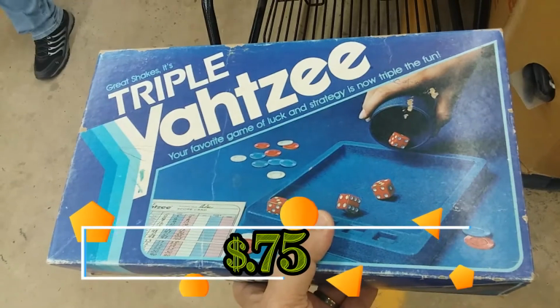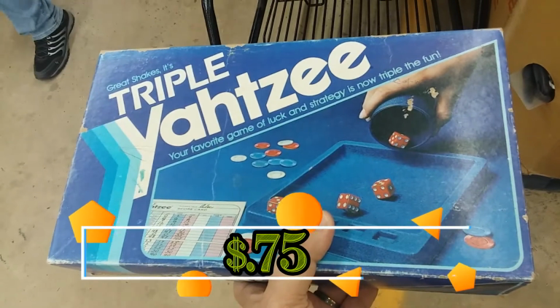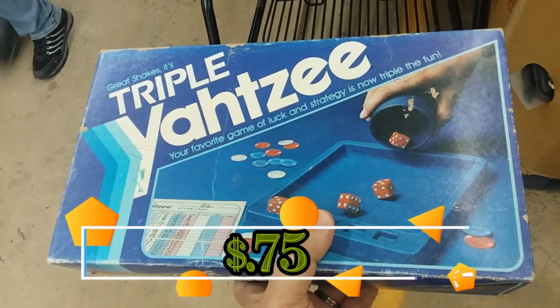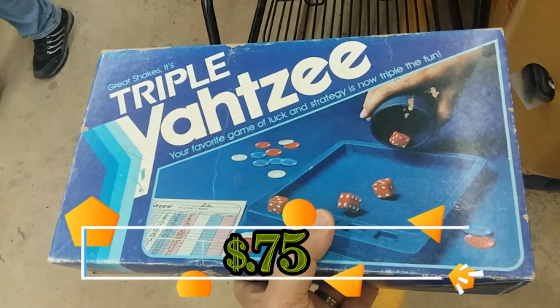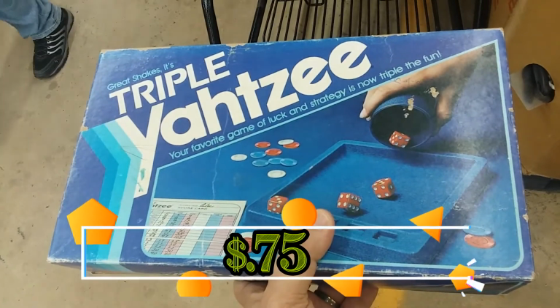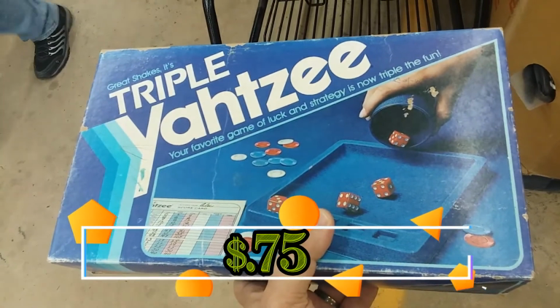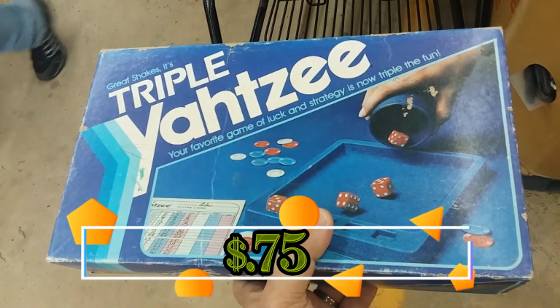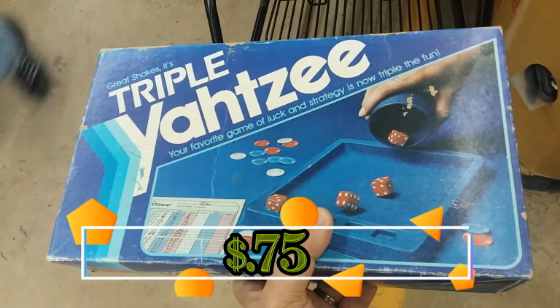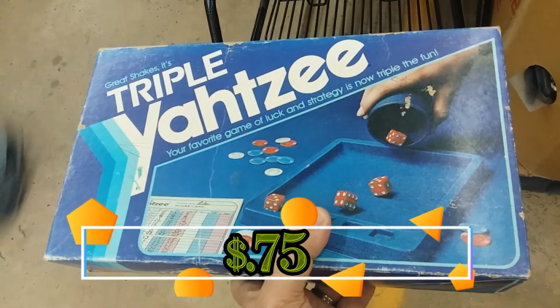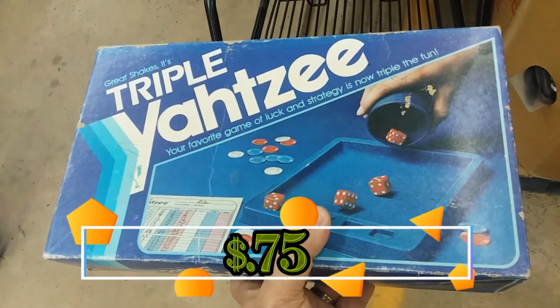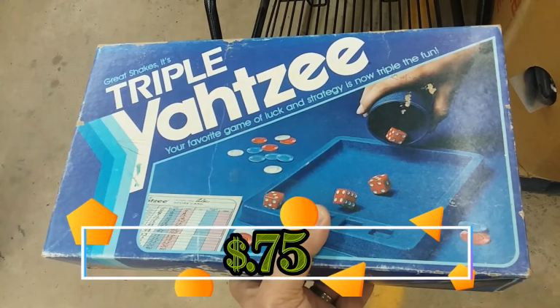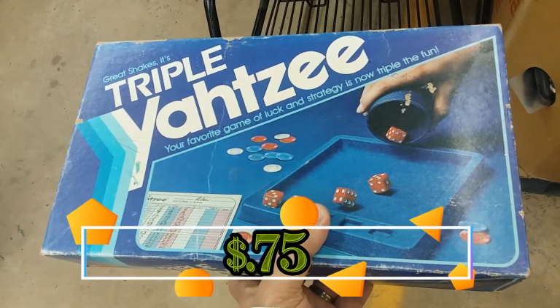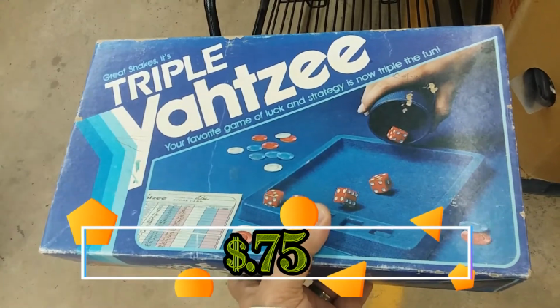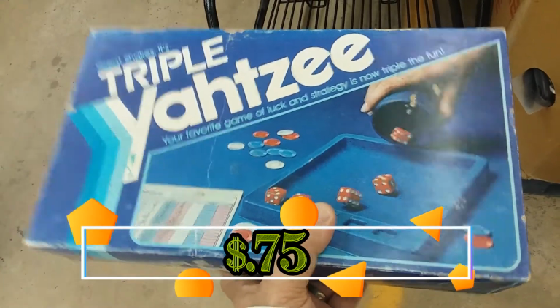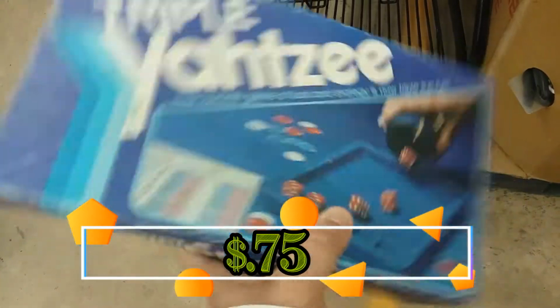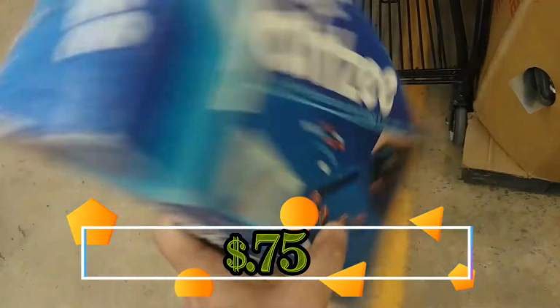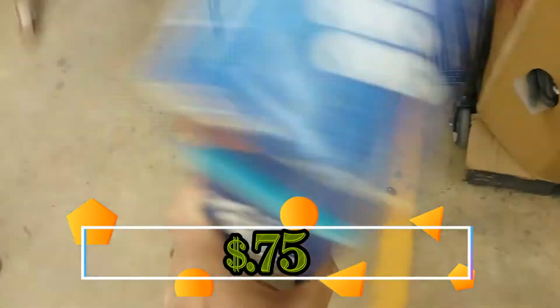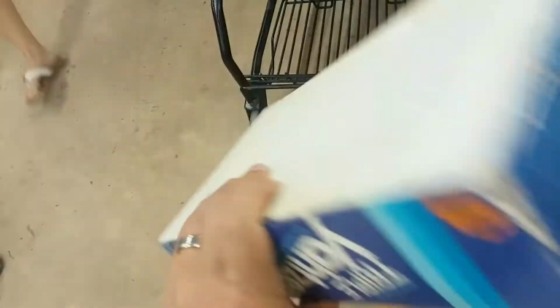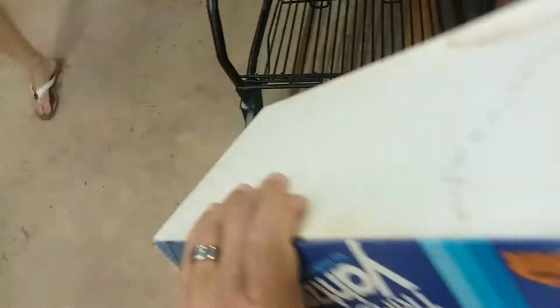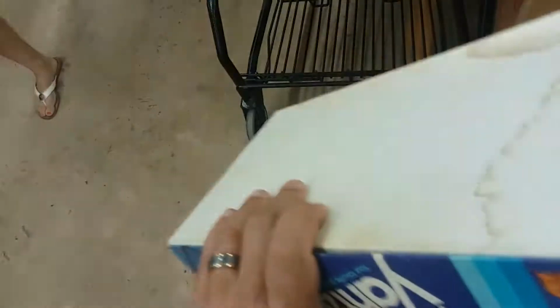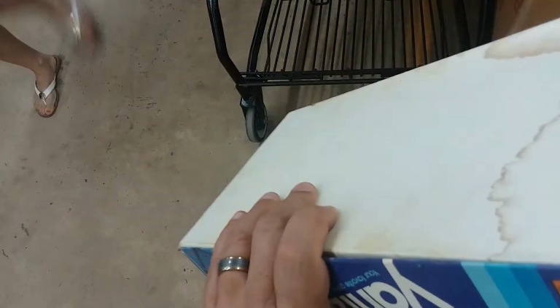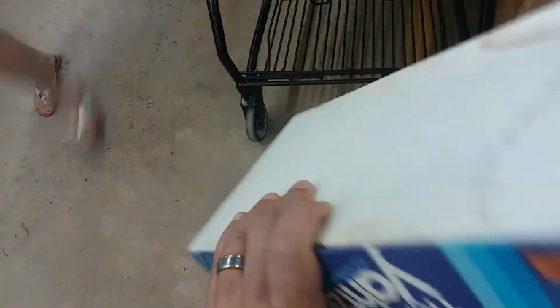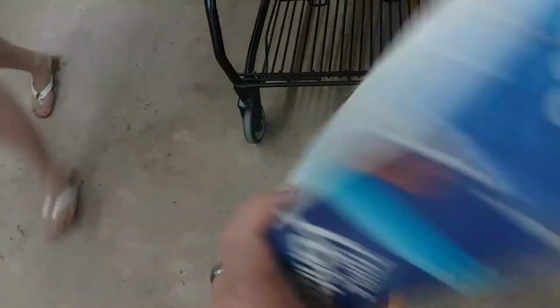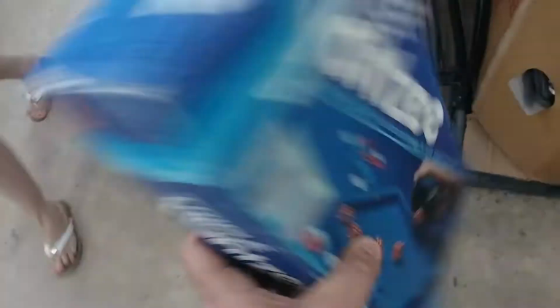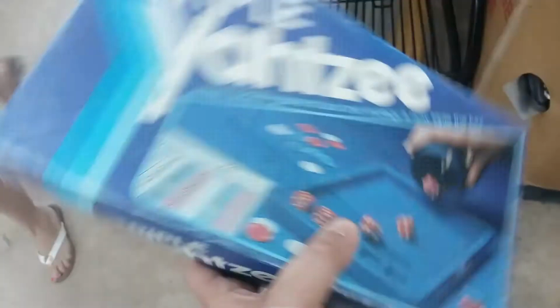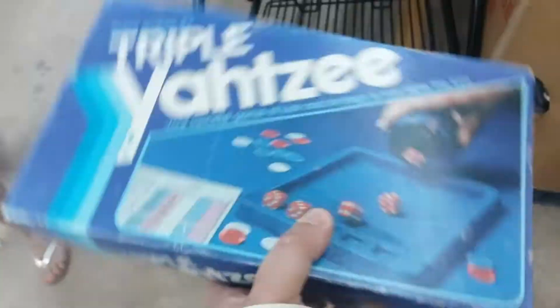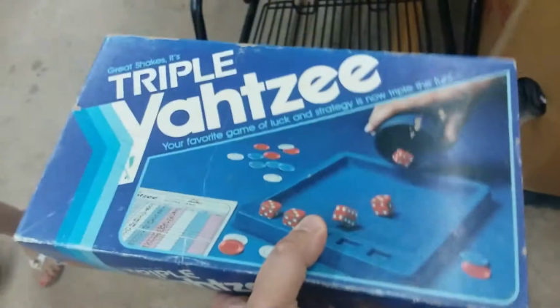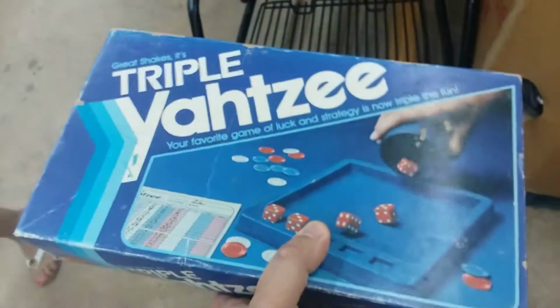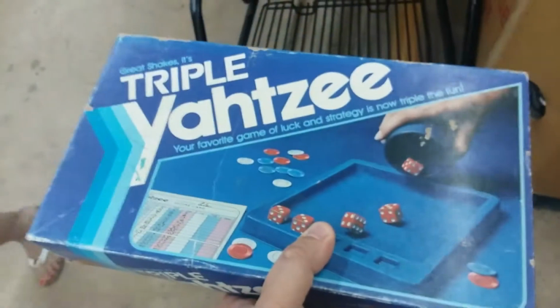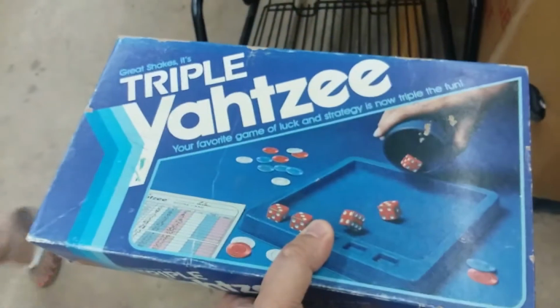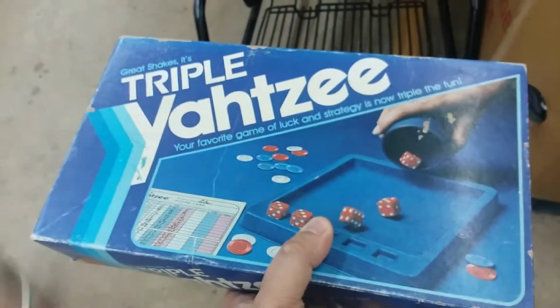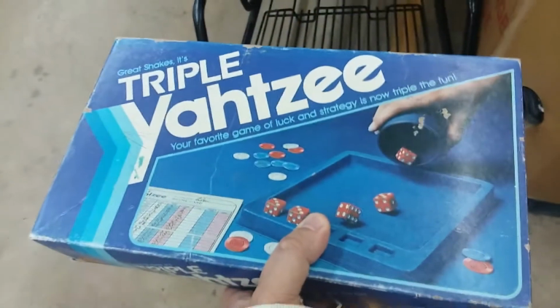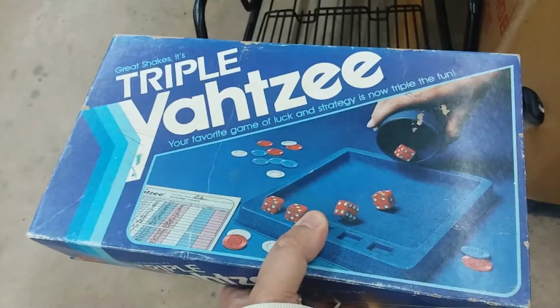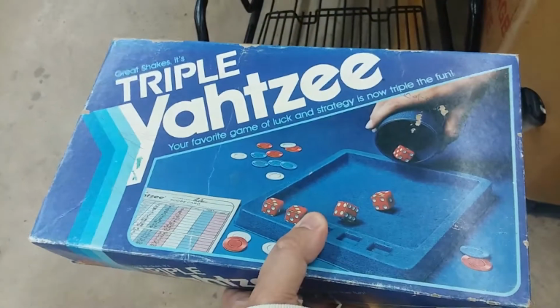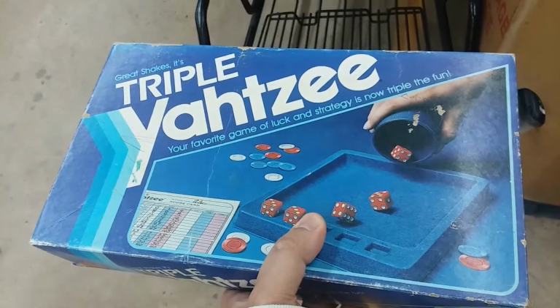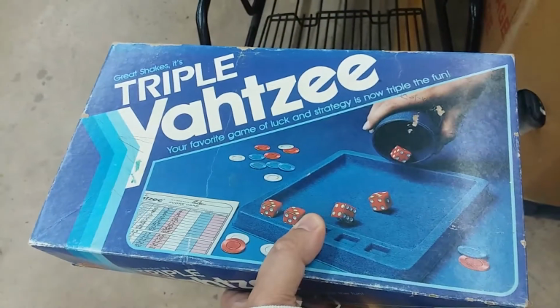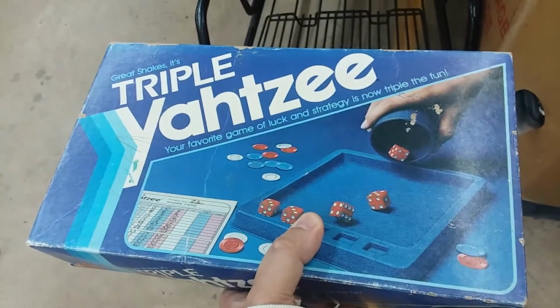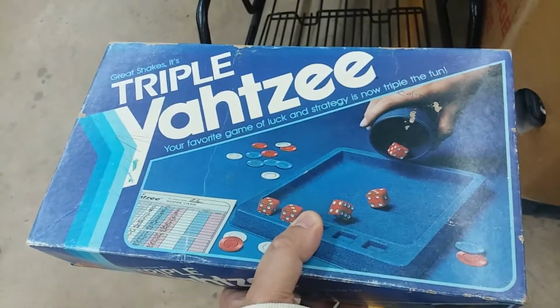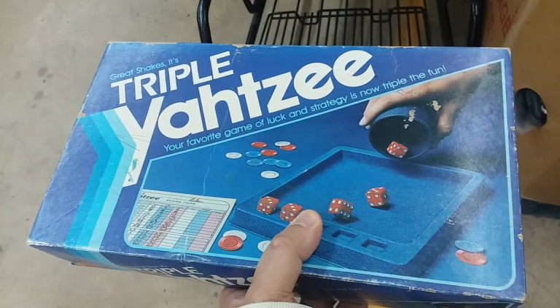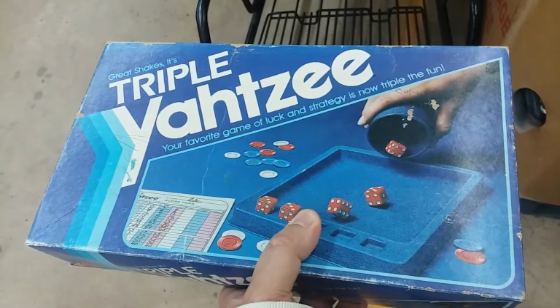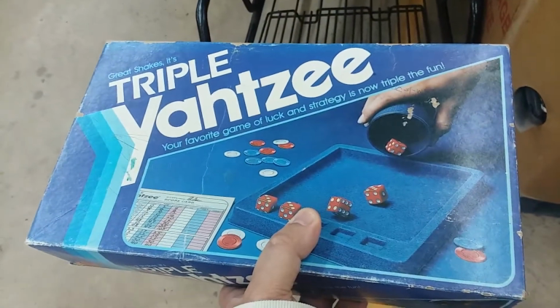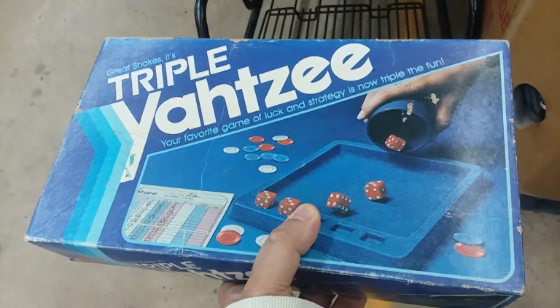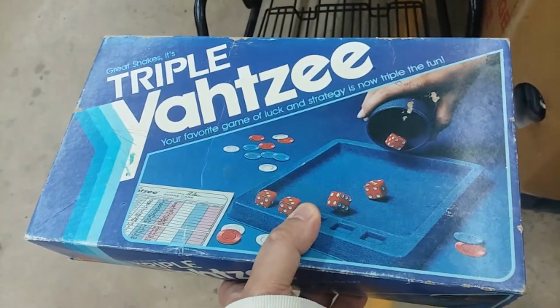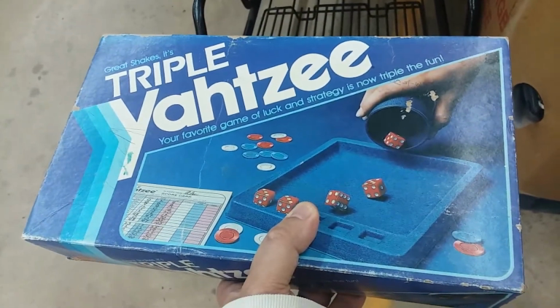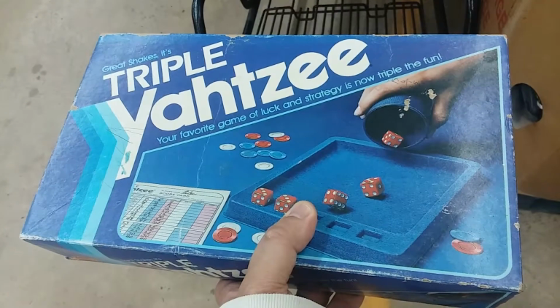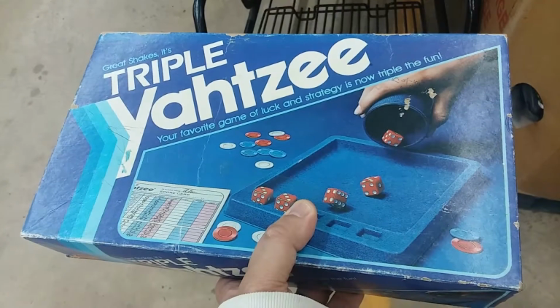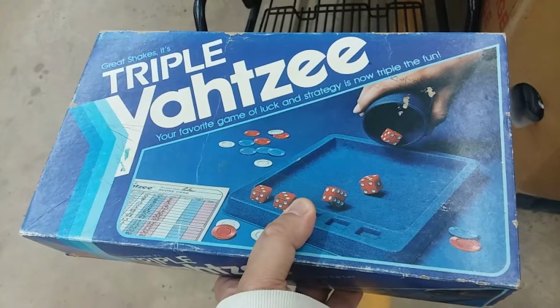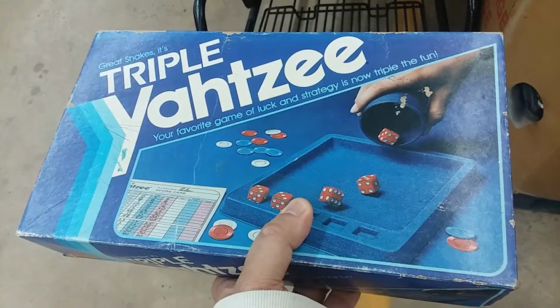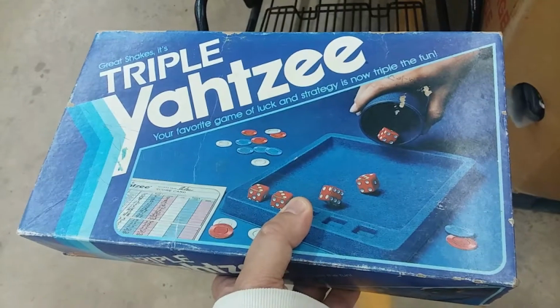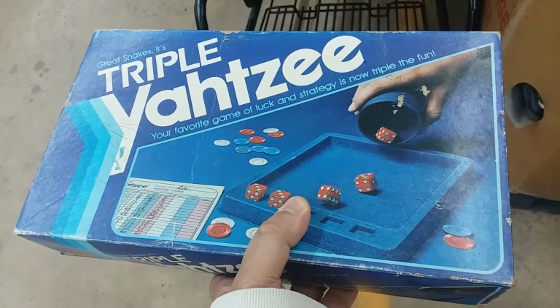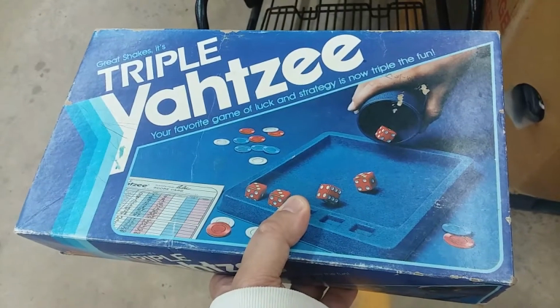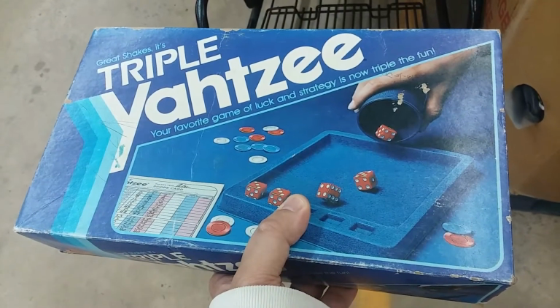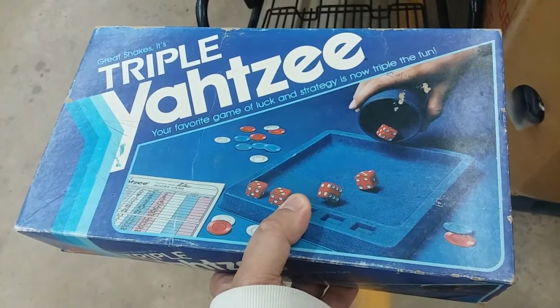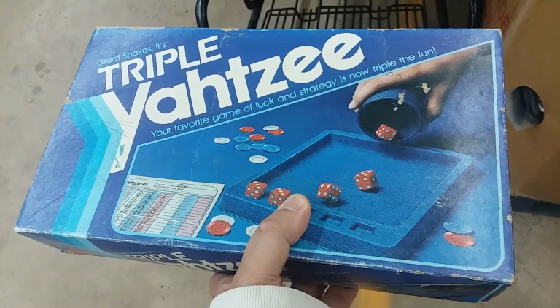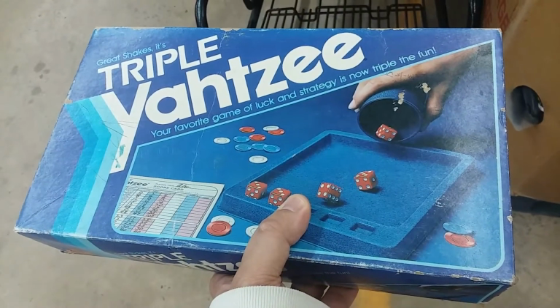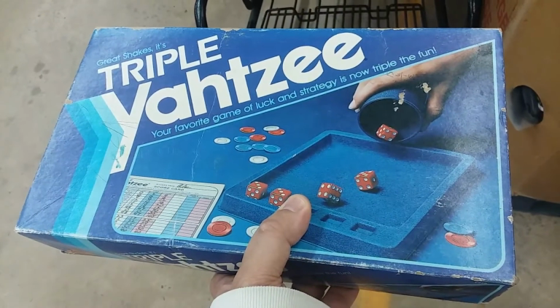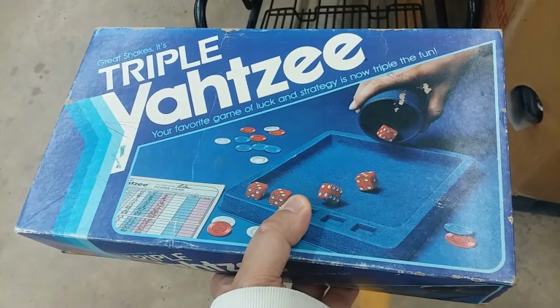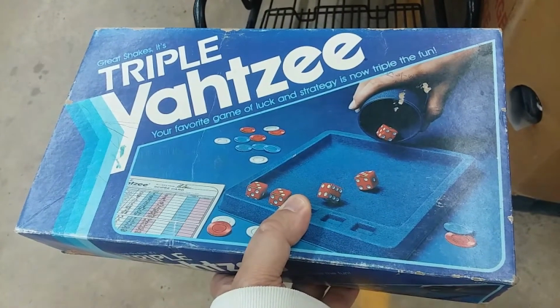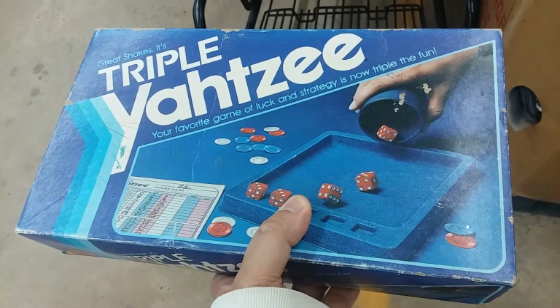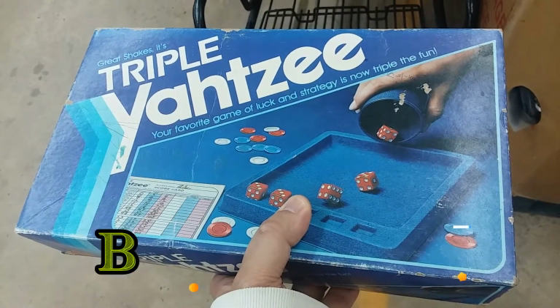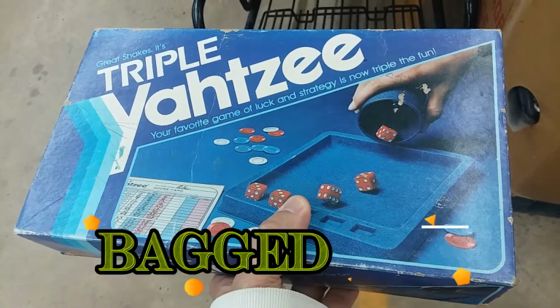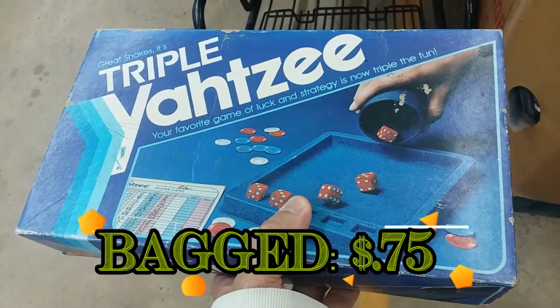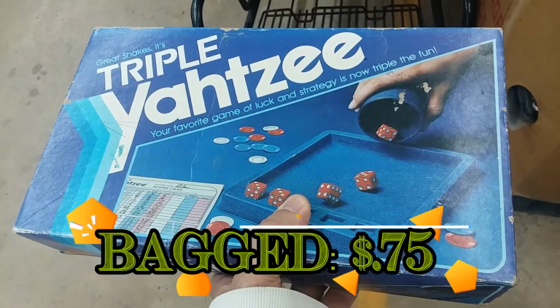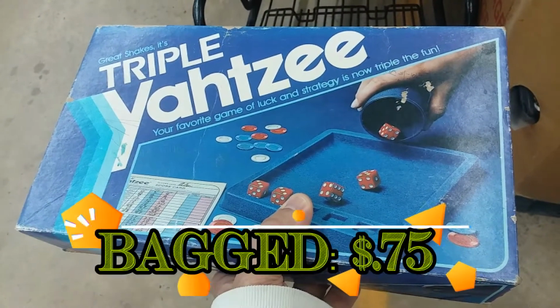Here we have Triple Yahtzee at a really cheap price. I don't think it has everything, but I've got components. I think I'm going to go ahead and pick it up for the parts.